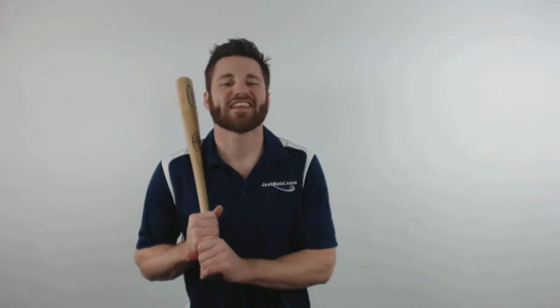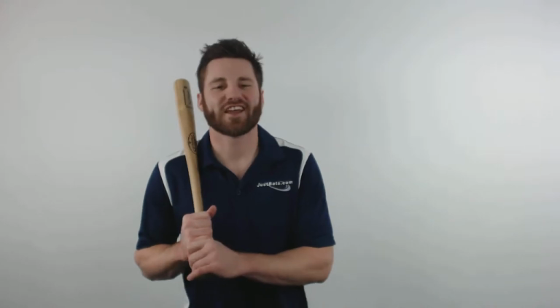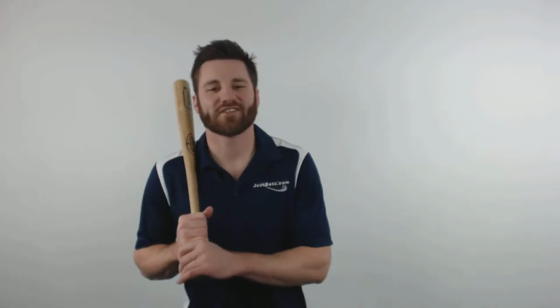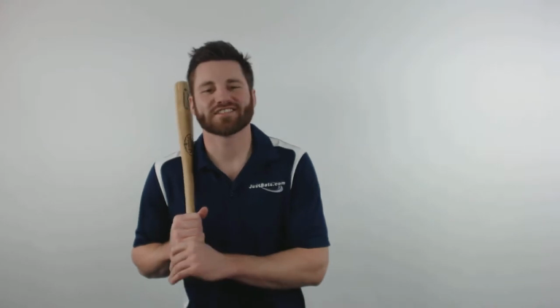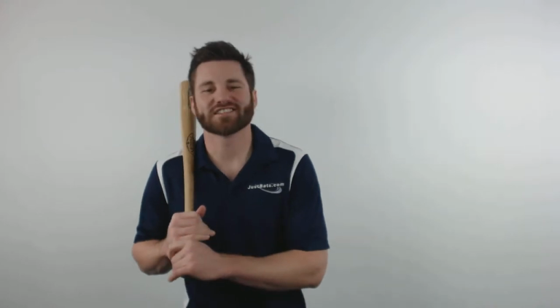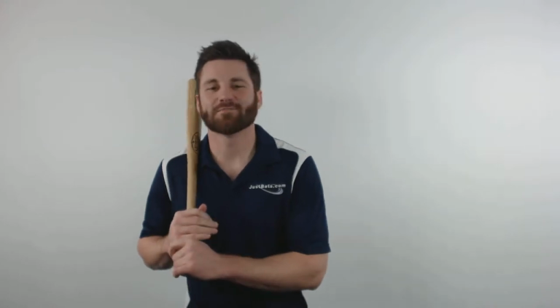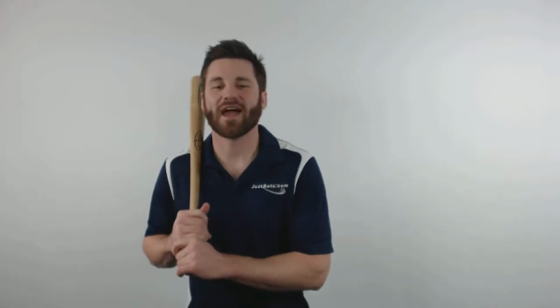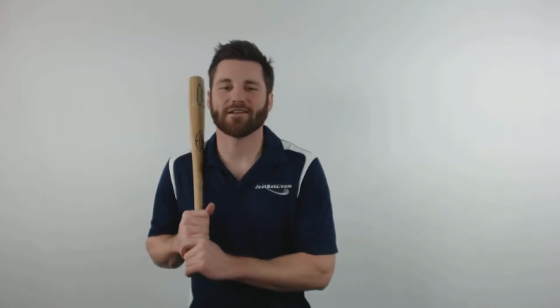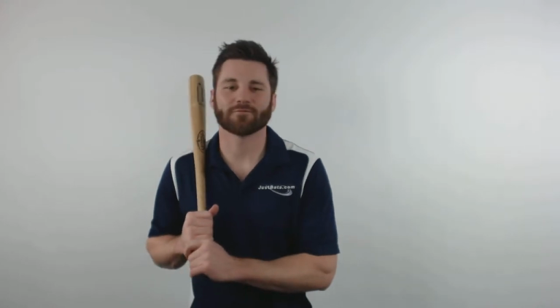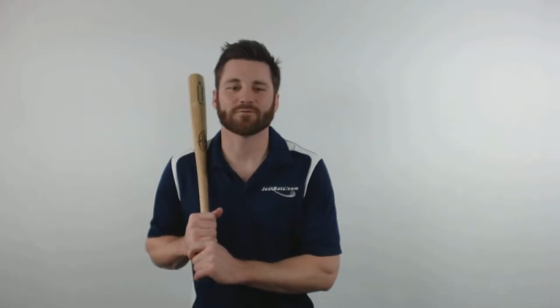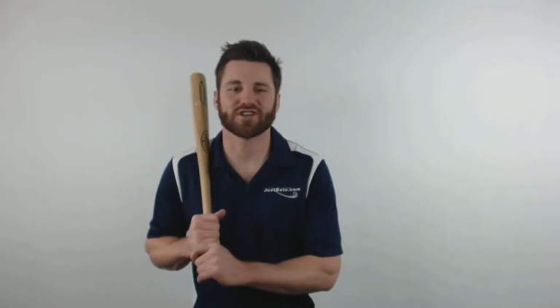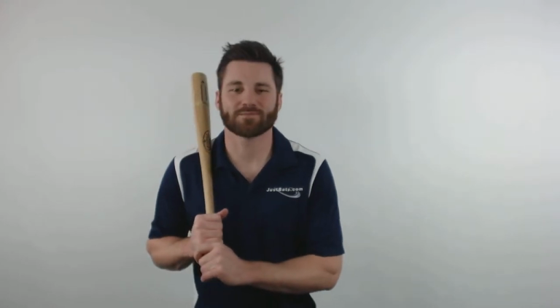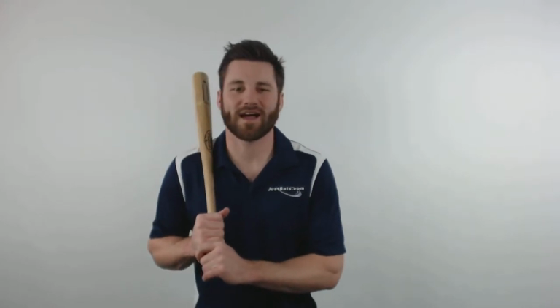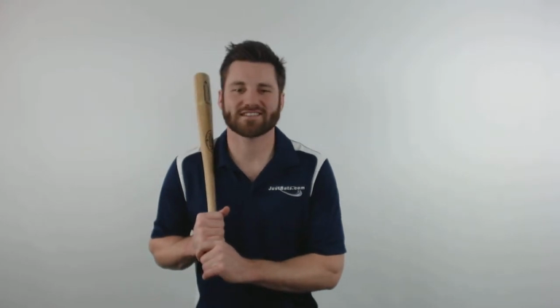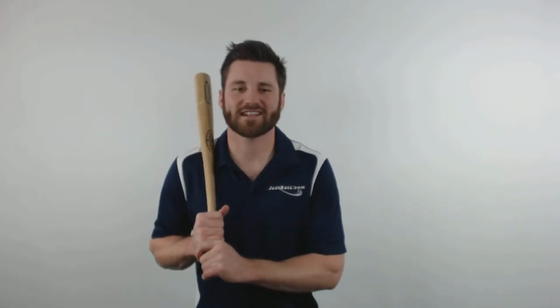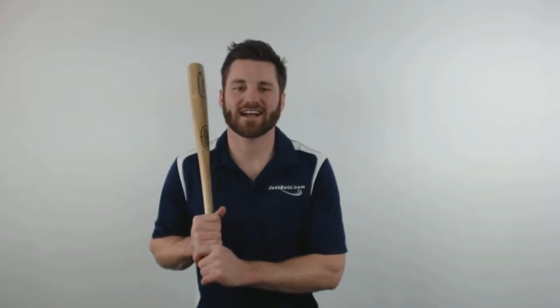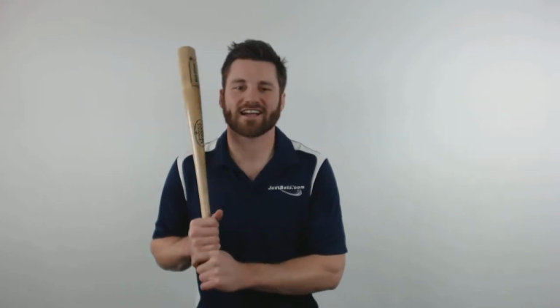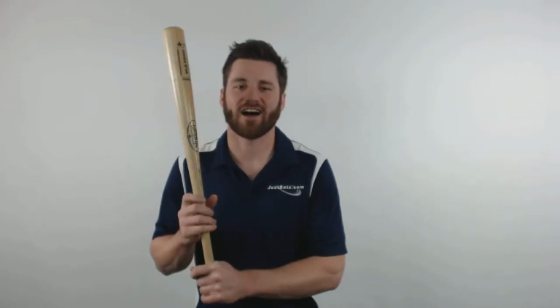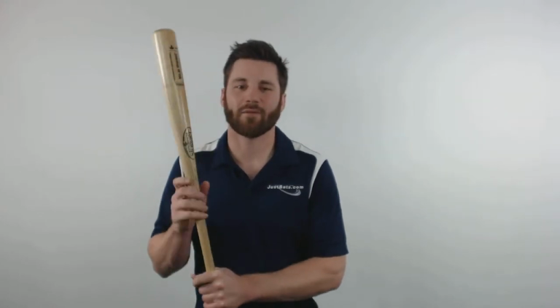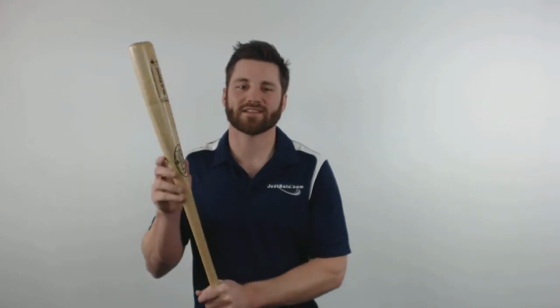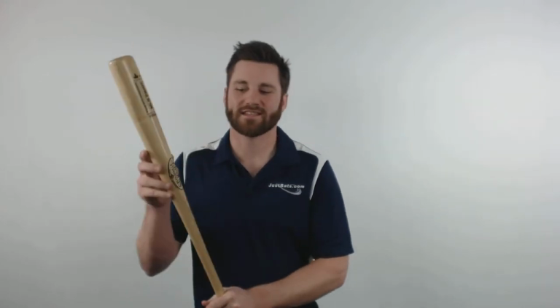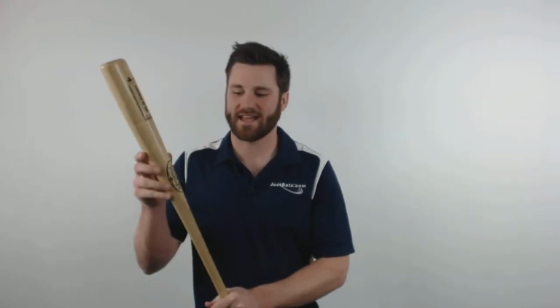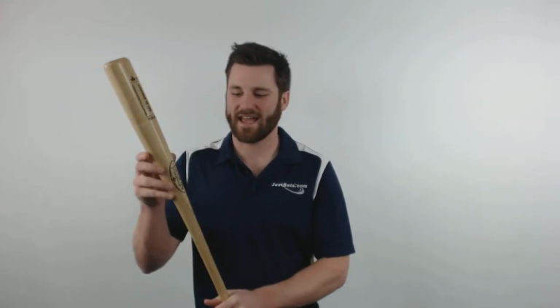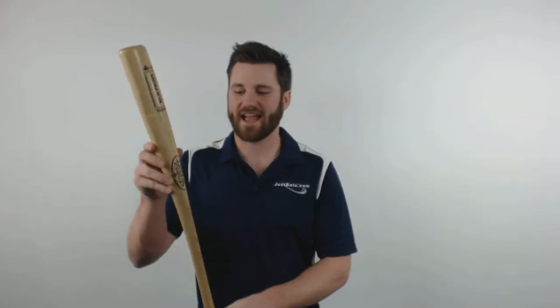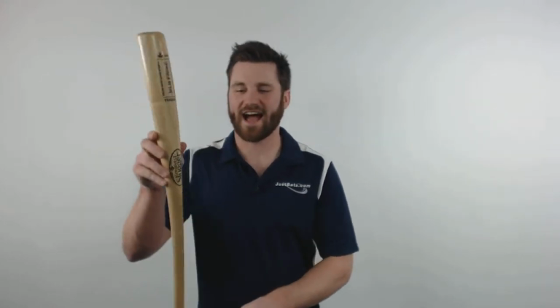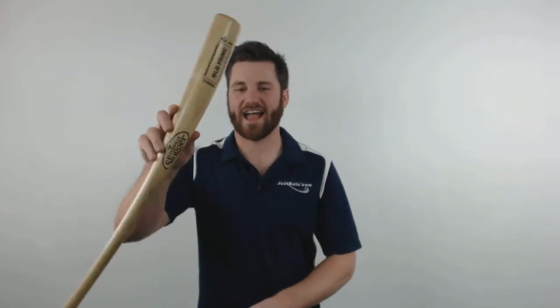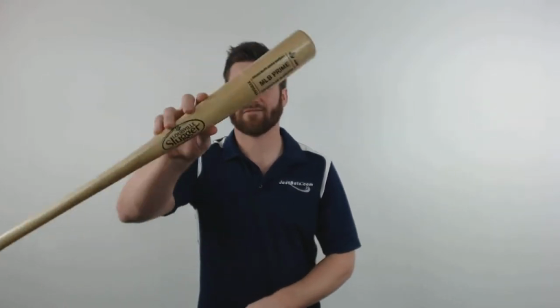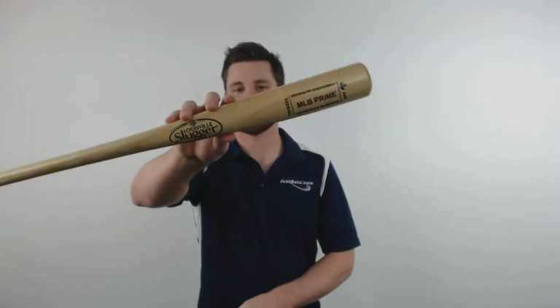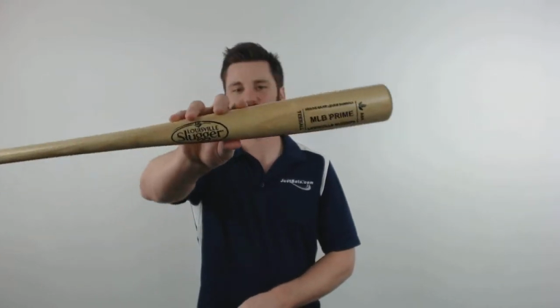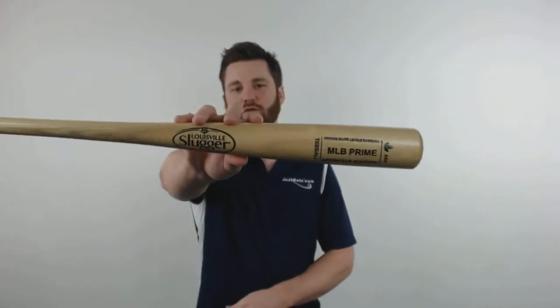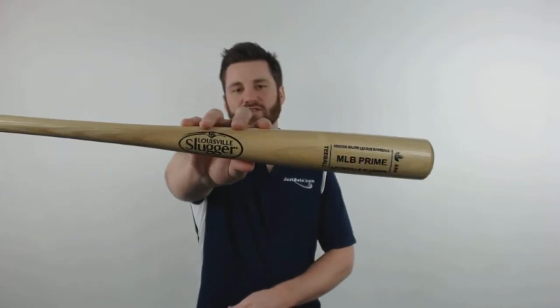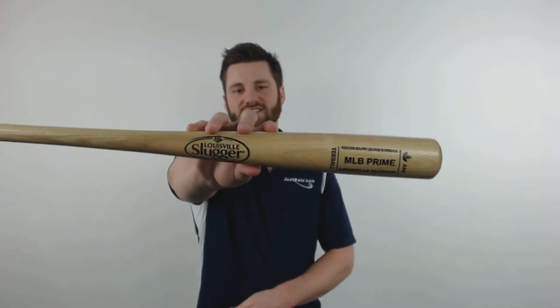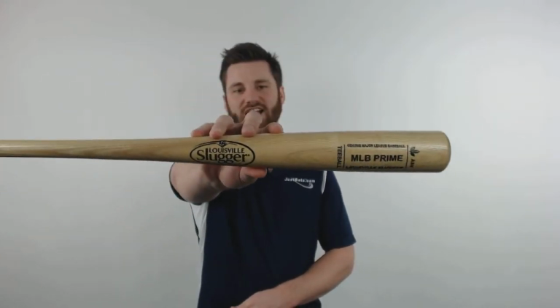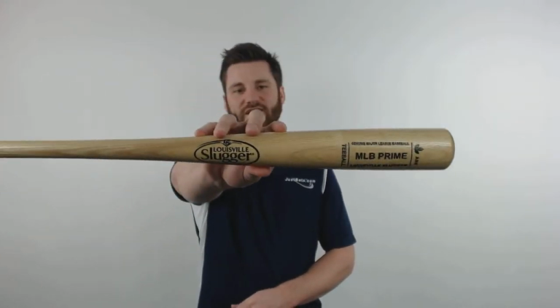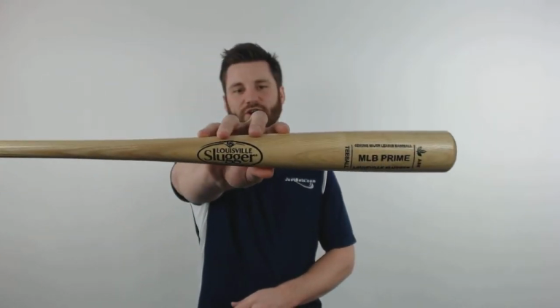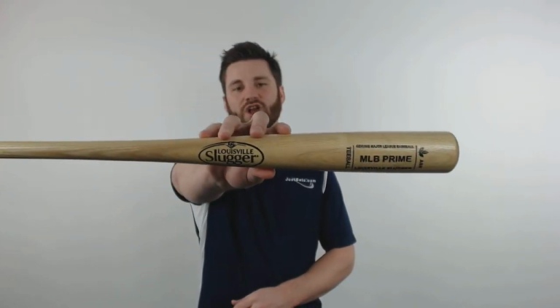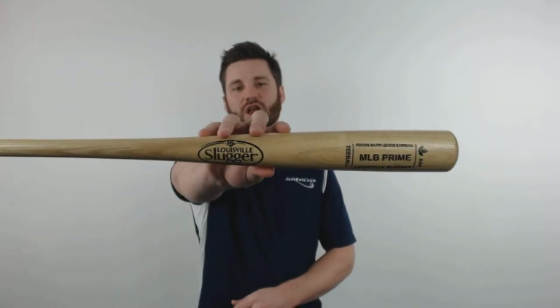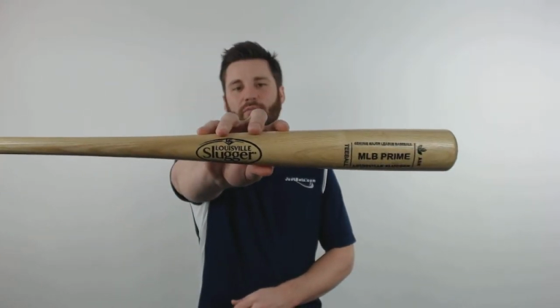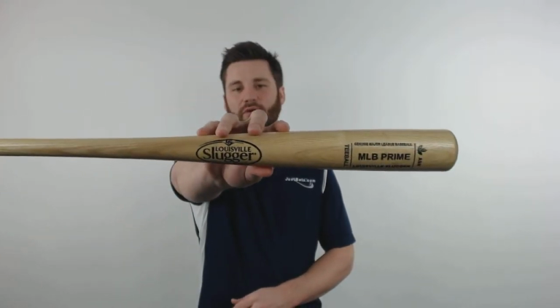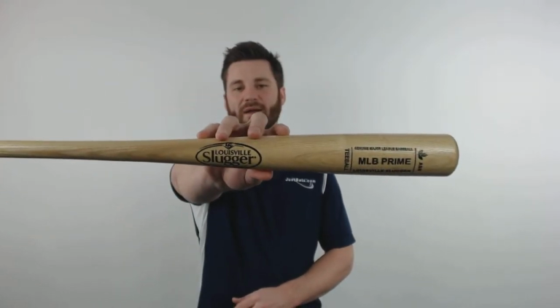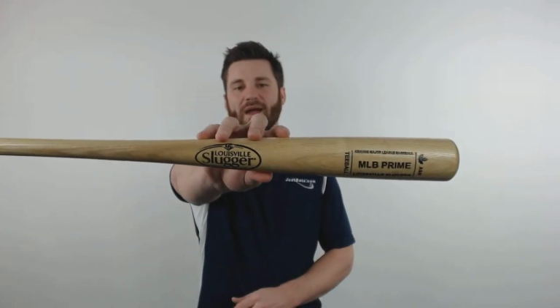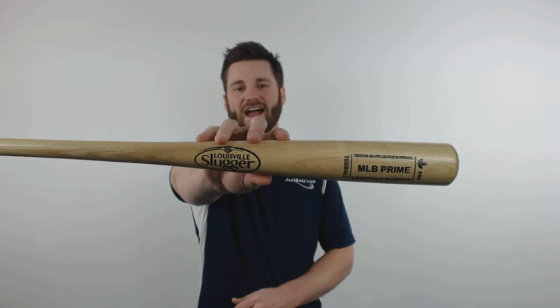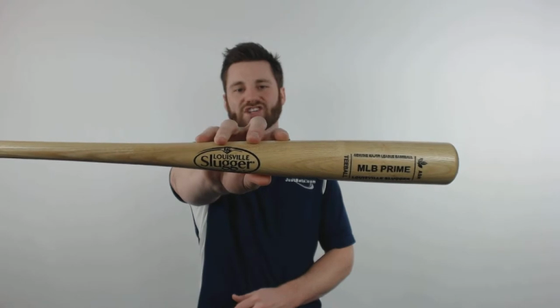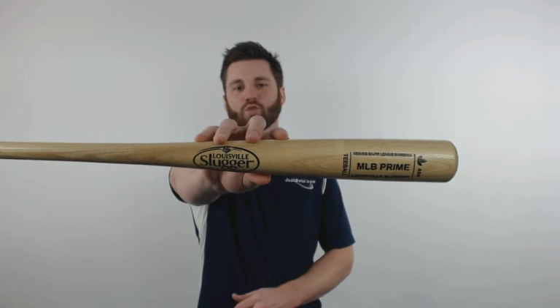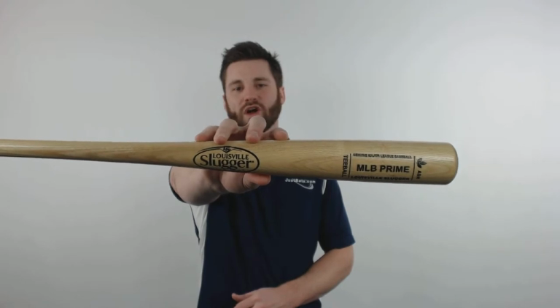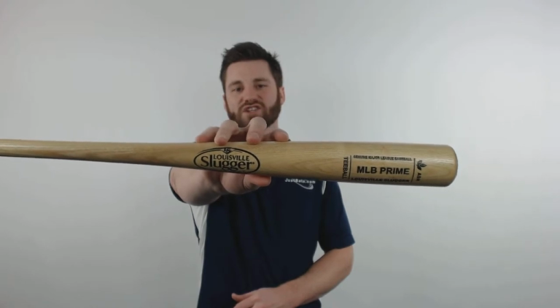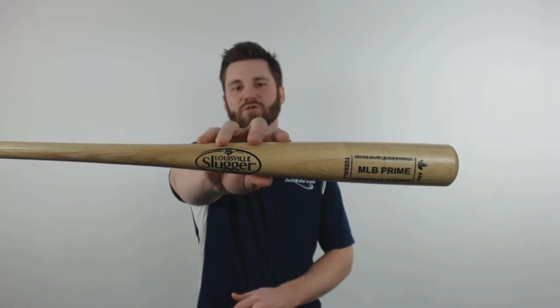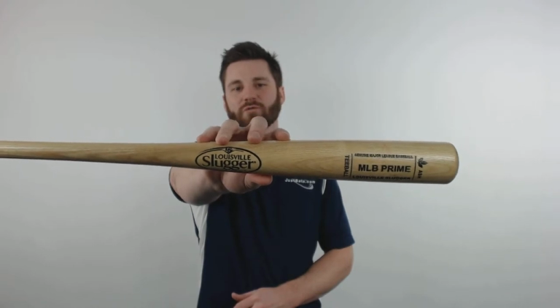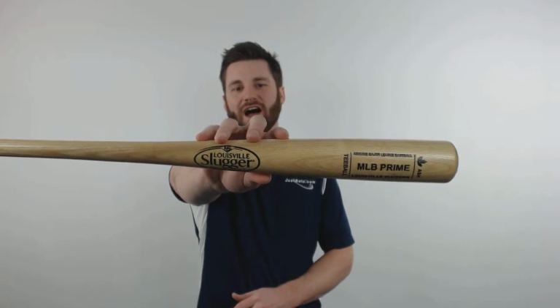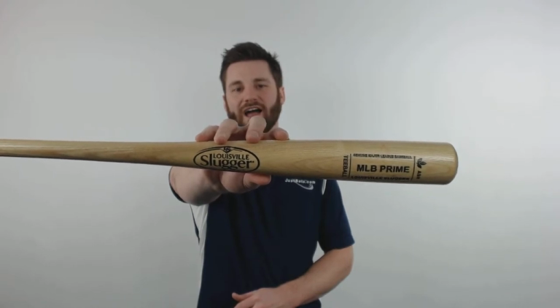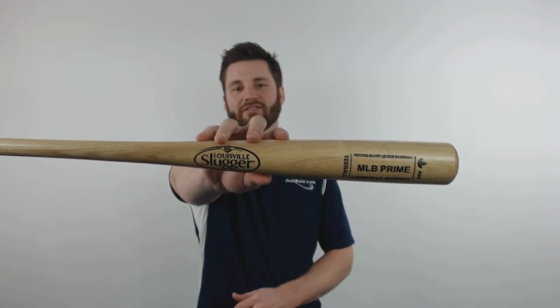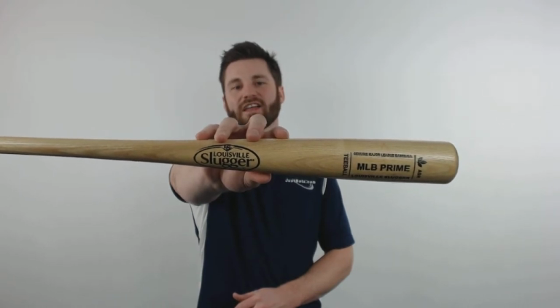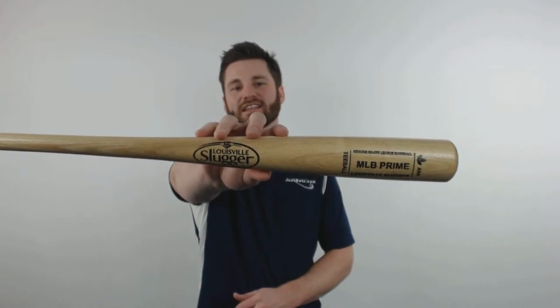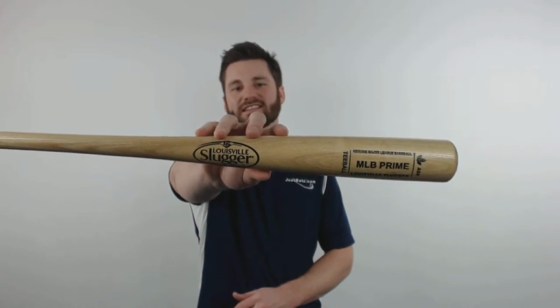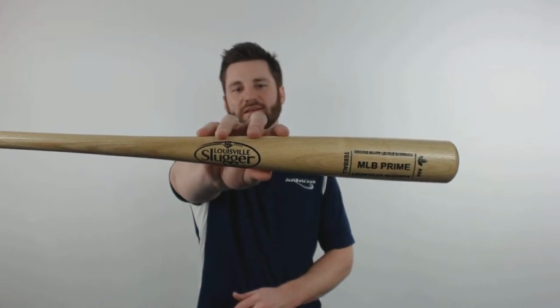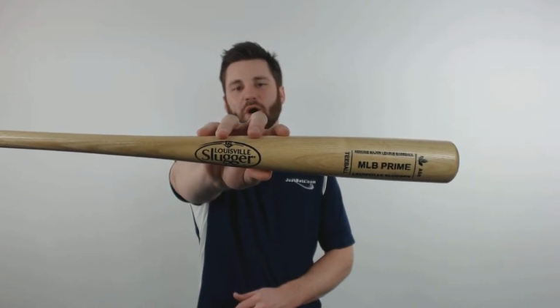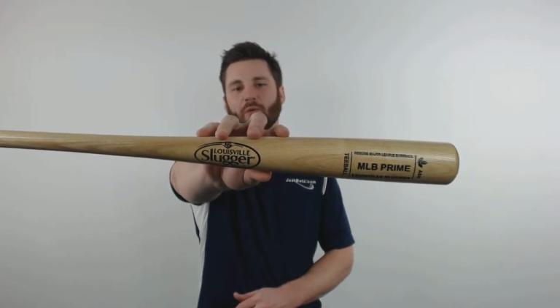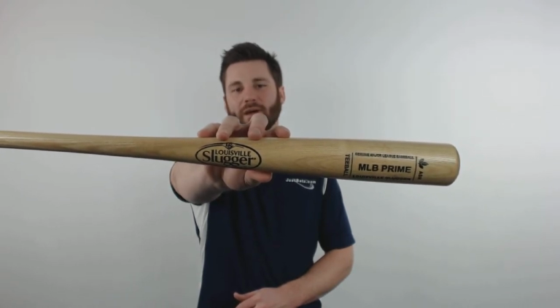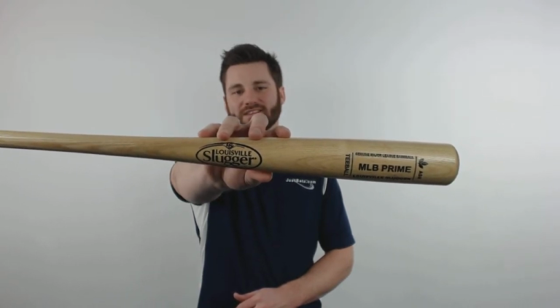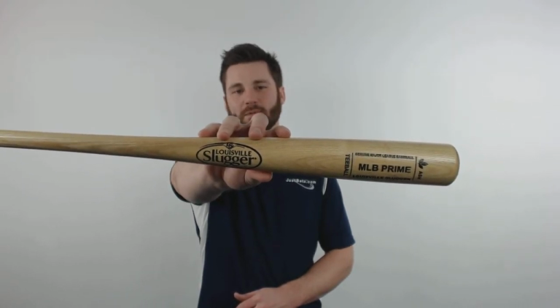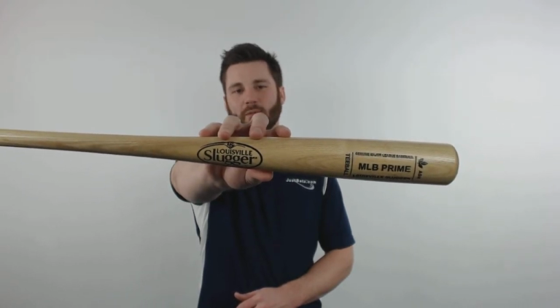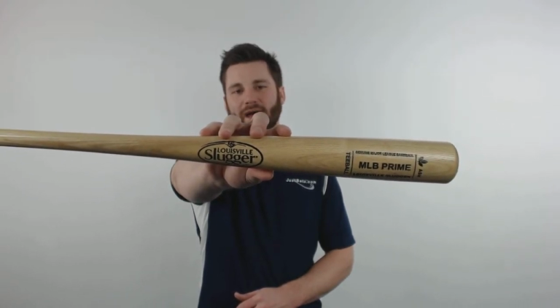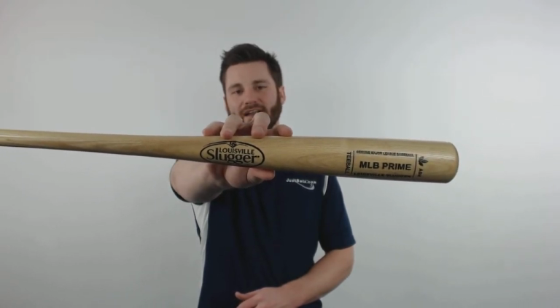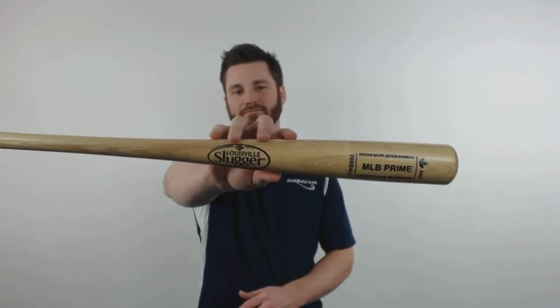Hey there, this is Ben from JustBats.com and today I have the Louisville Slugger Prime Ash 125 T-Ball Baseball Bat.